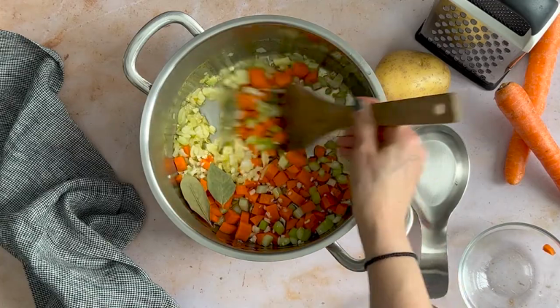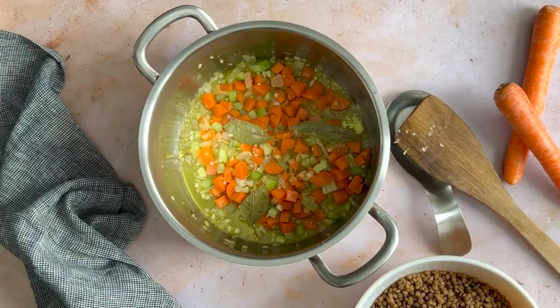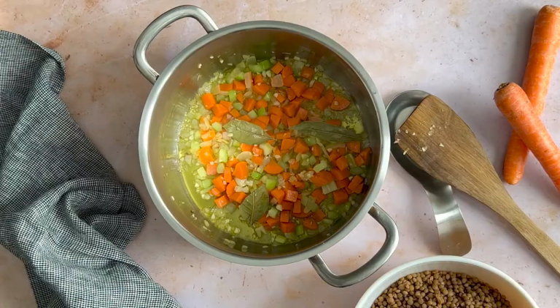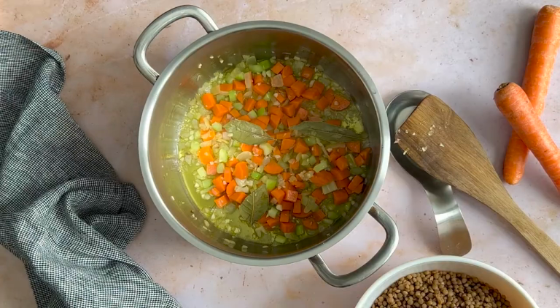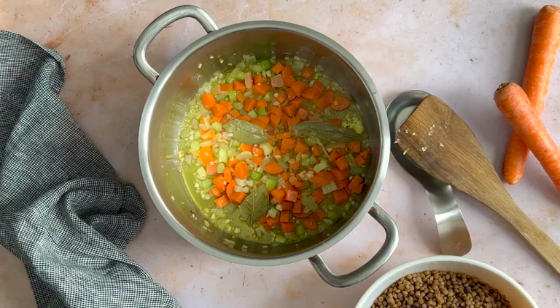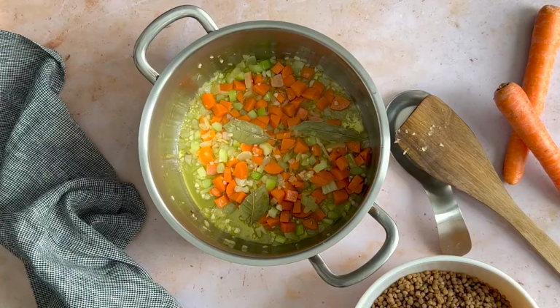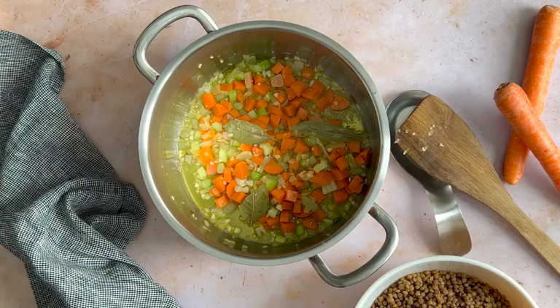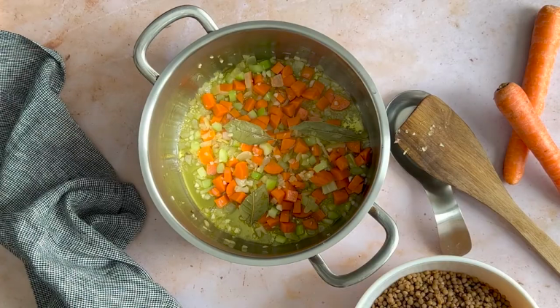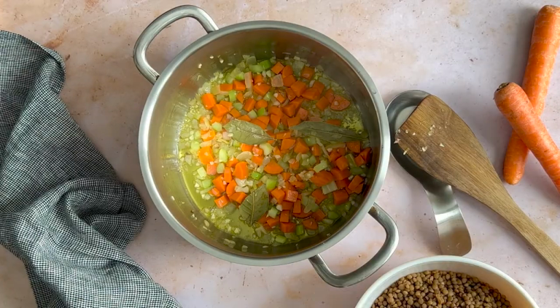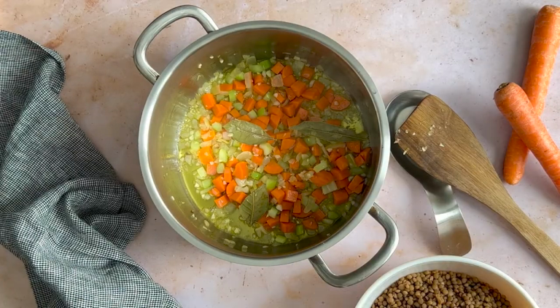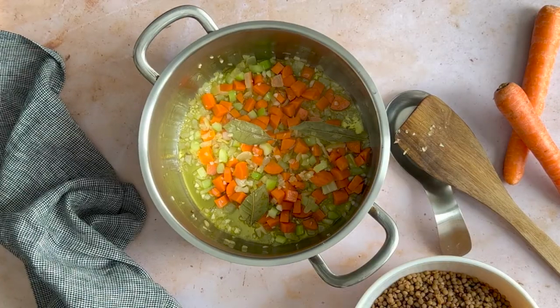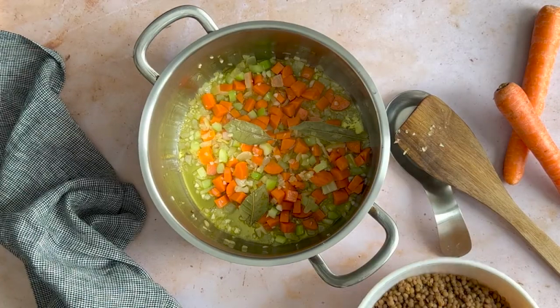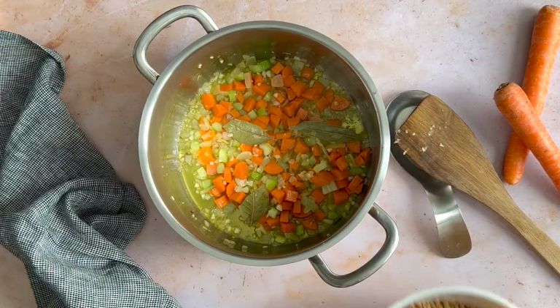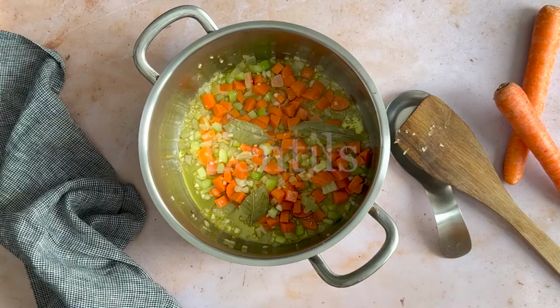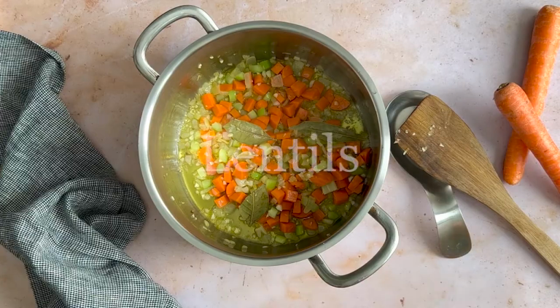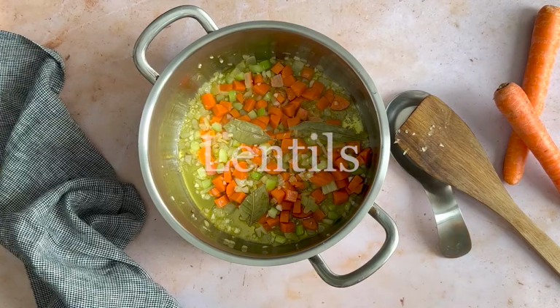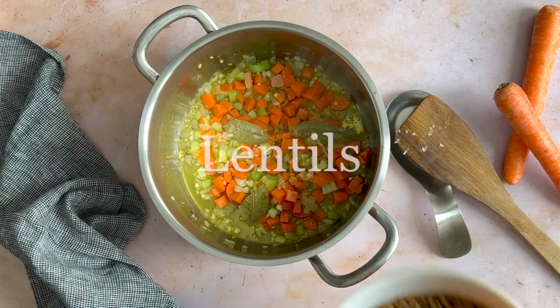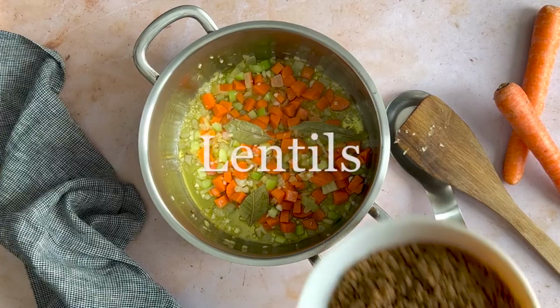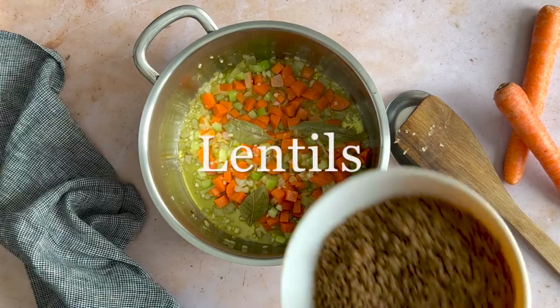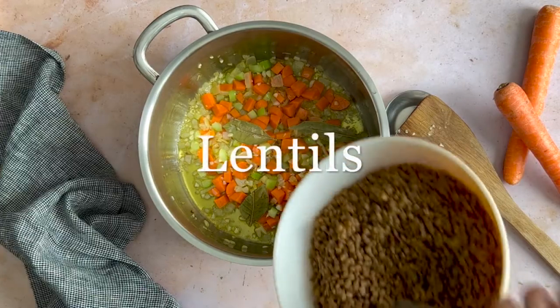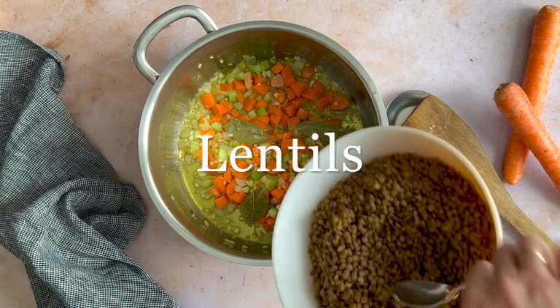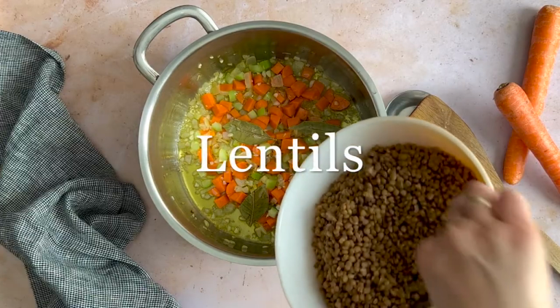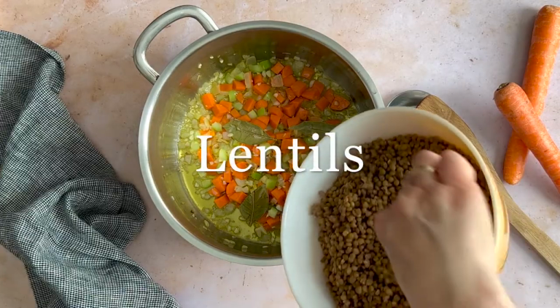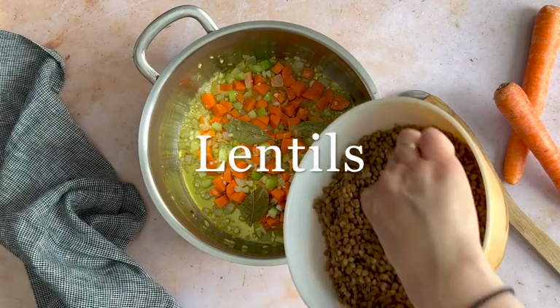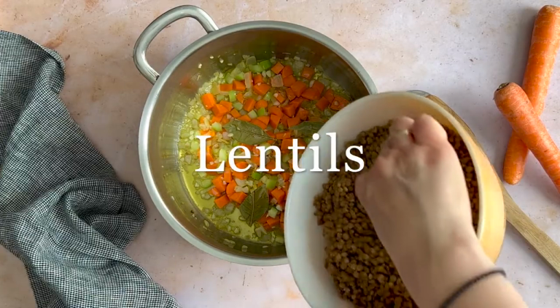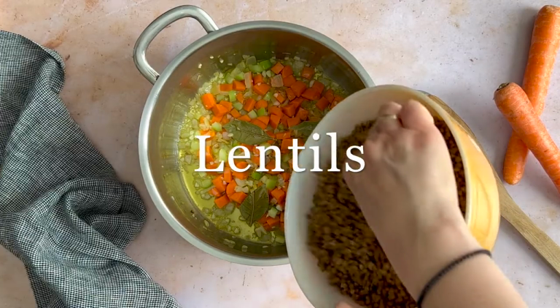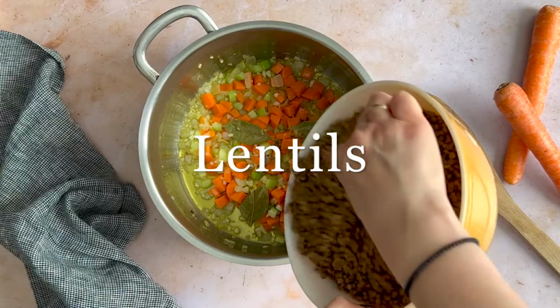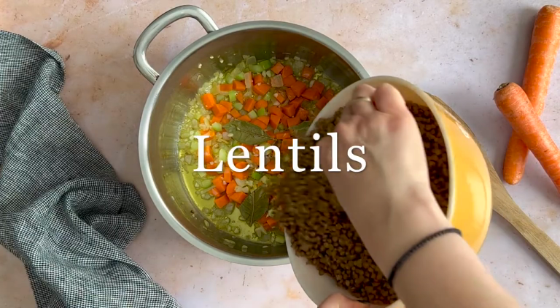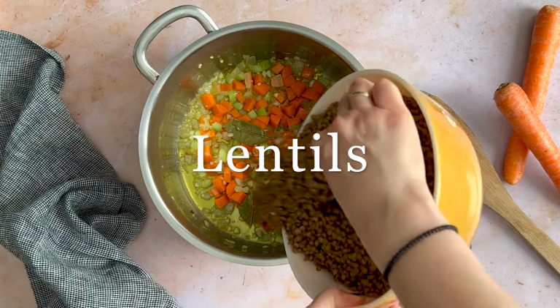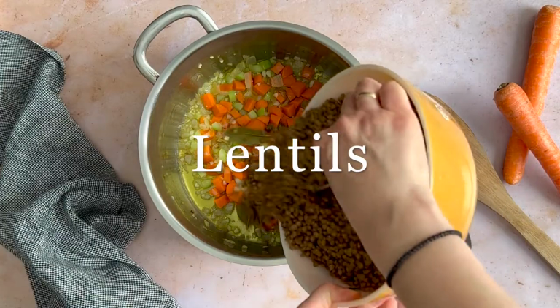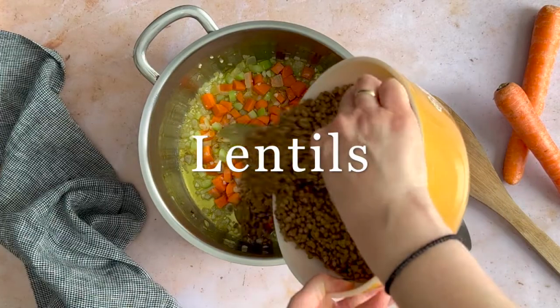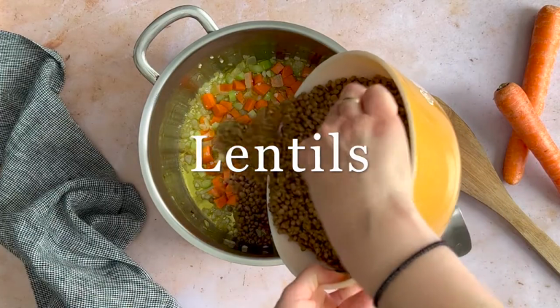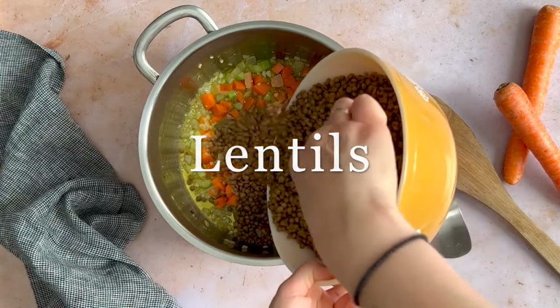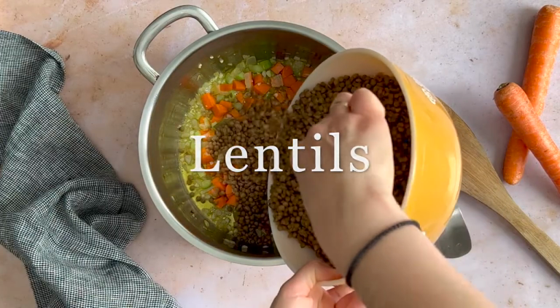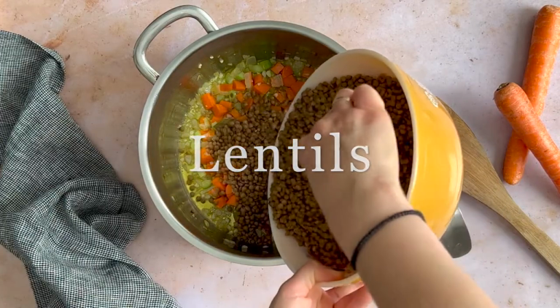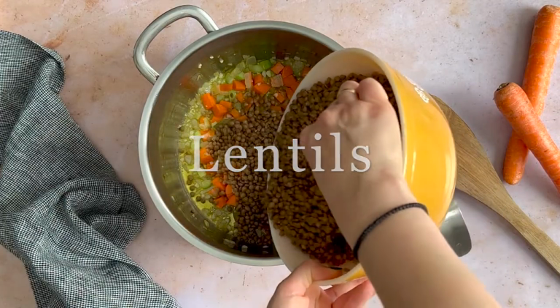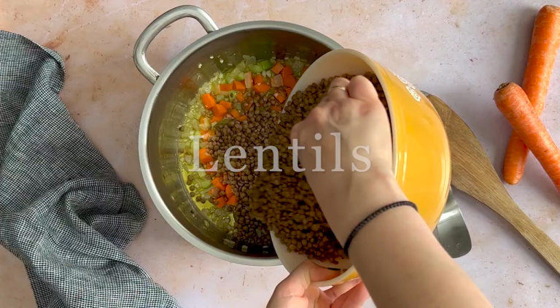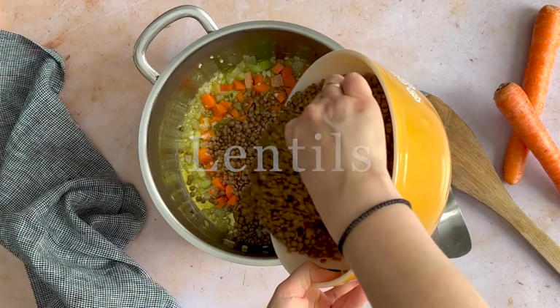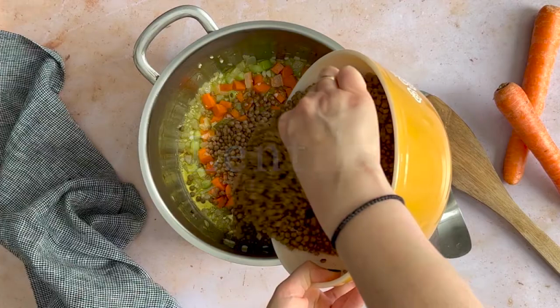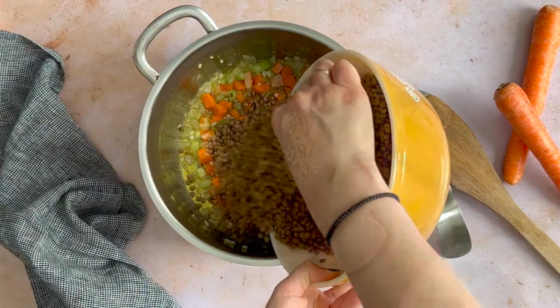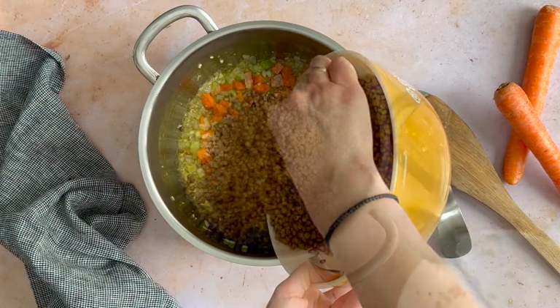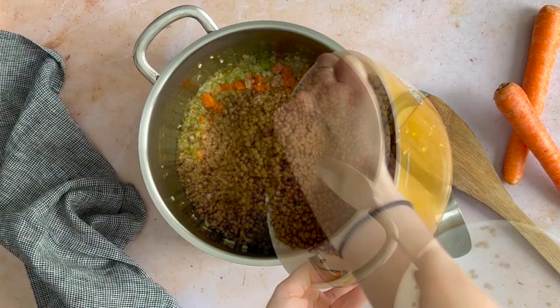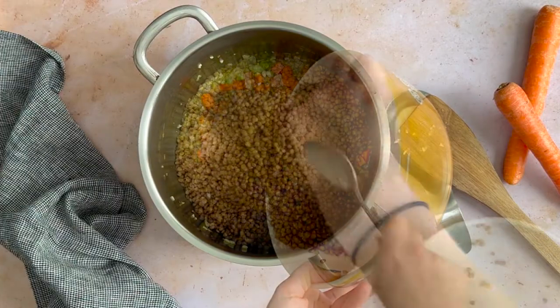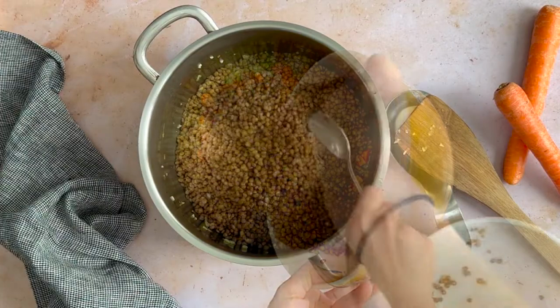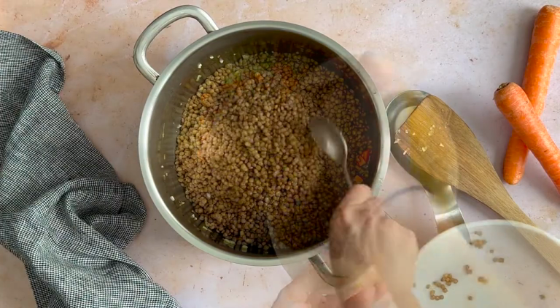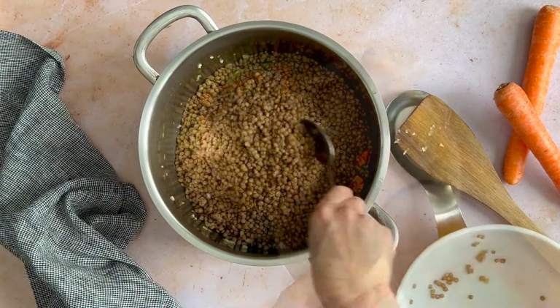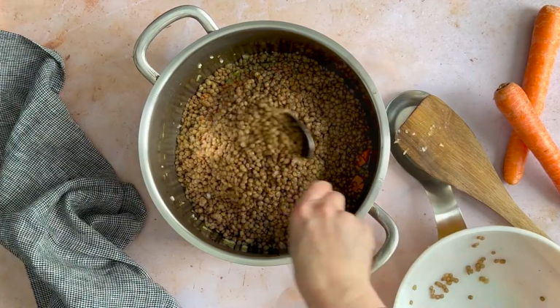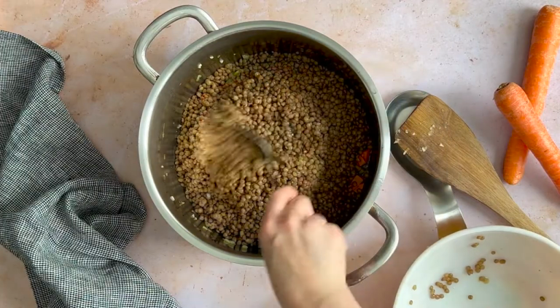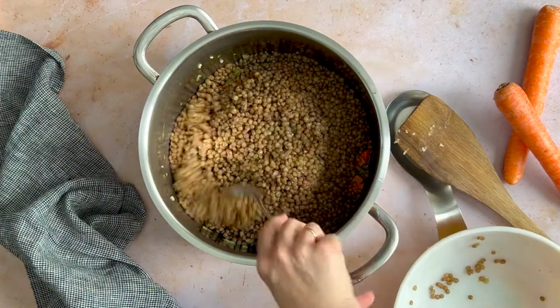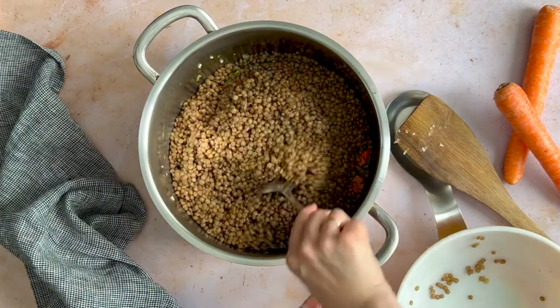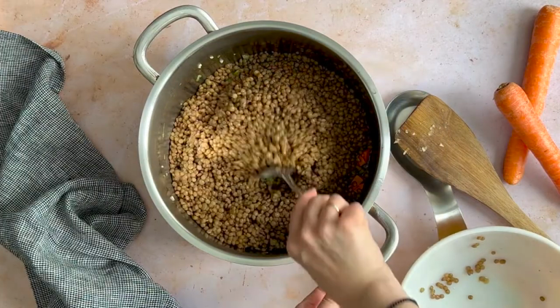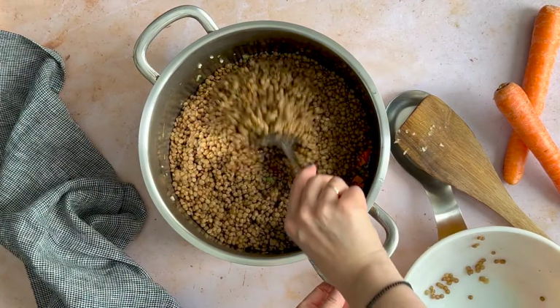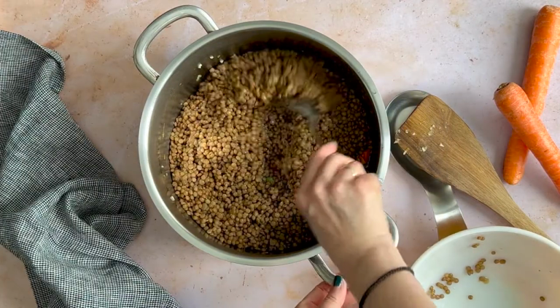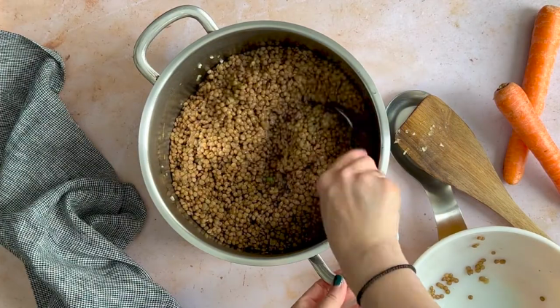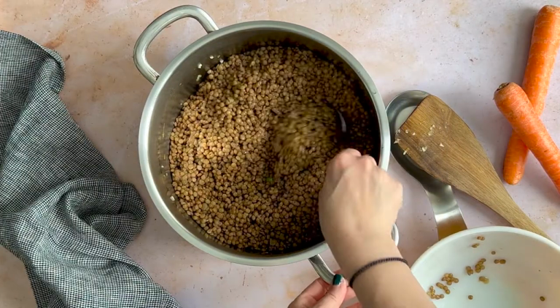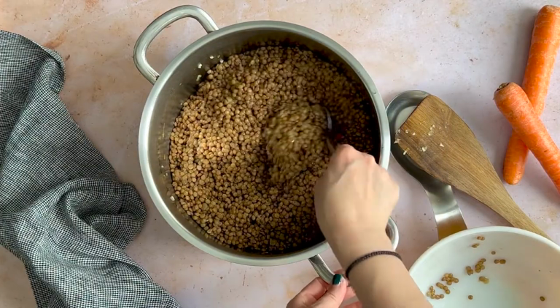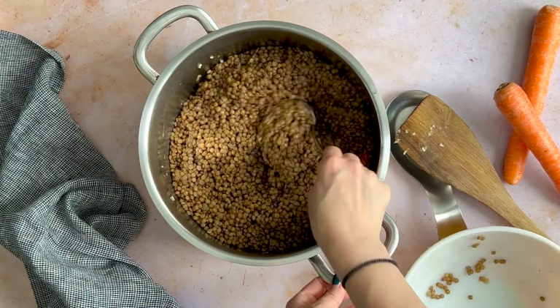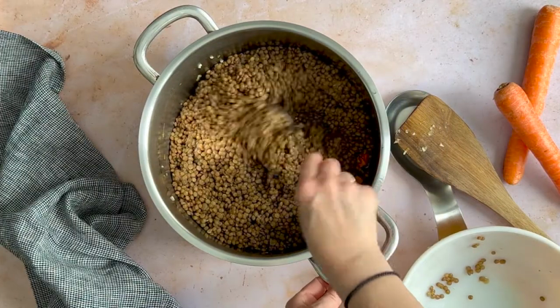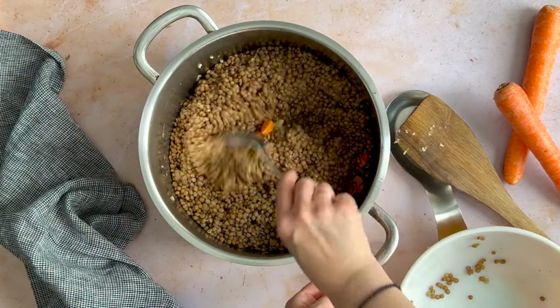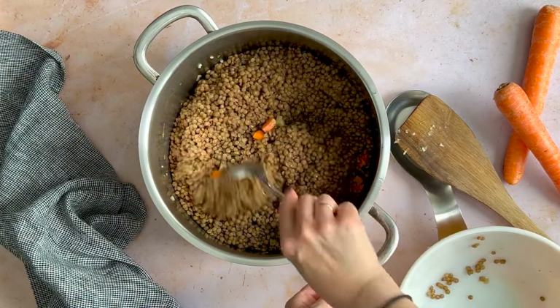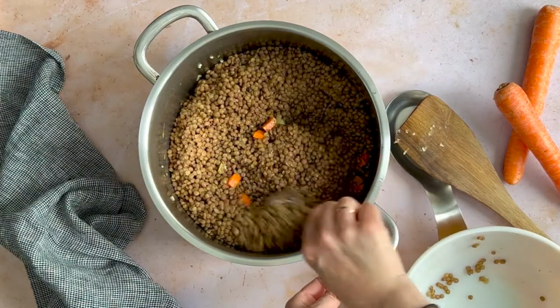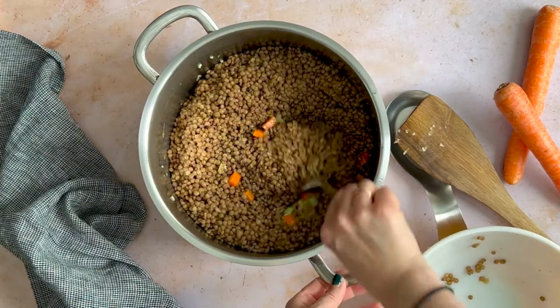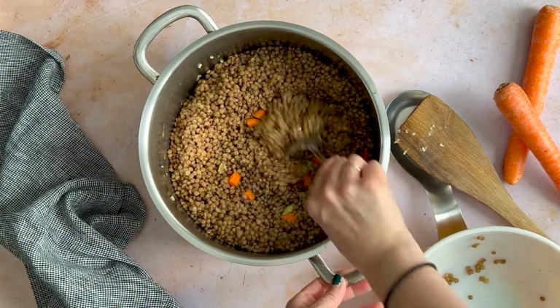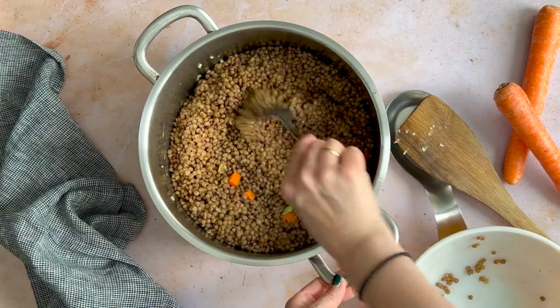Add the lentils. We like to pre-soak and then pre-boil the lentils for about 15 minutes ahead of time — this is optional.